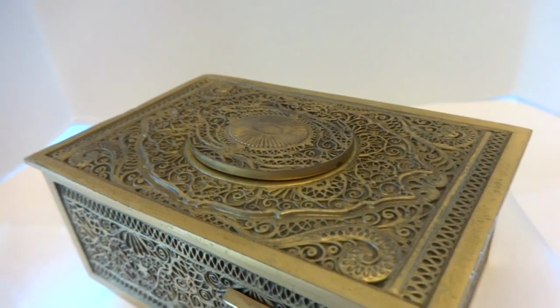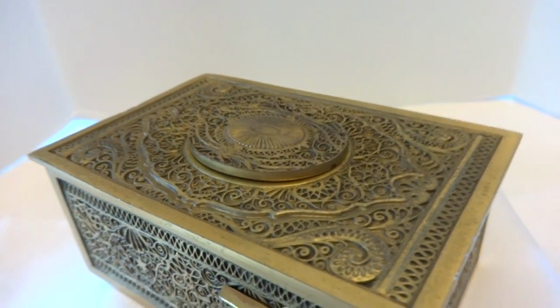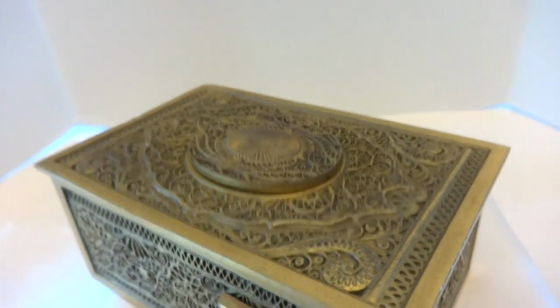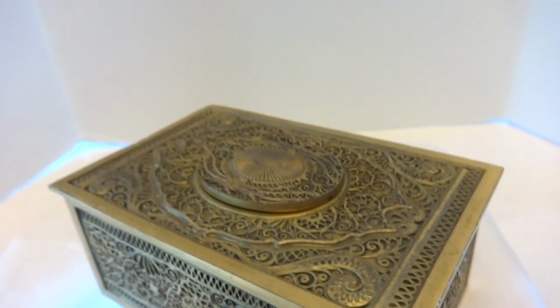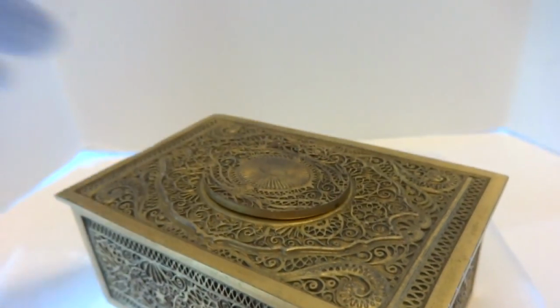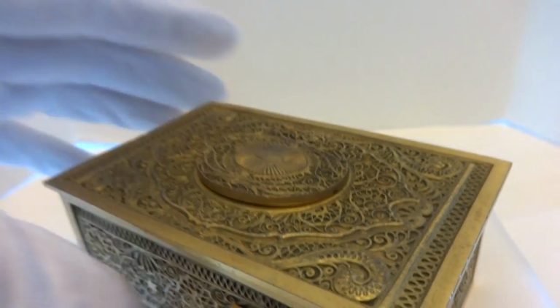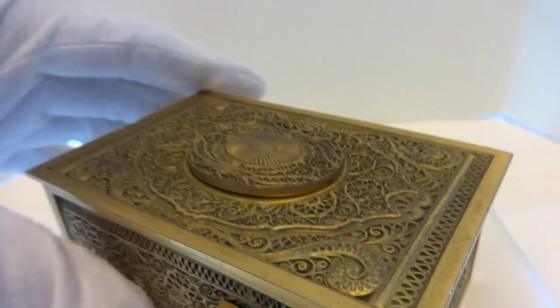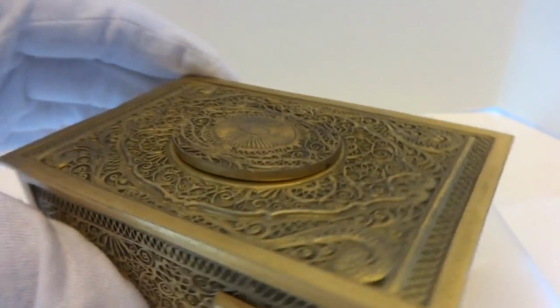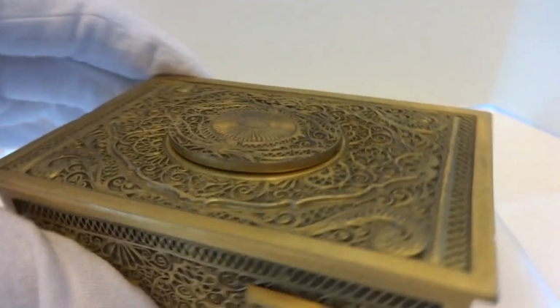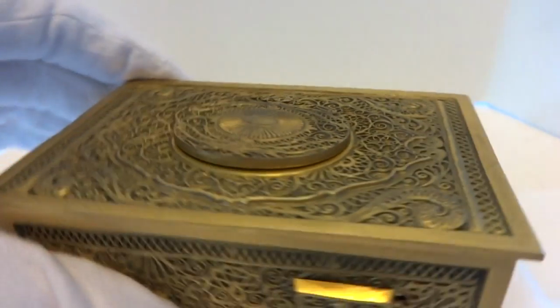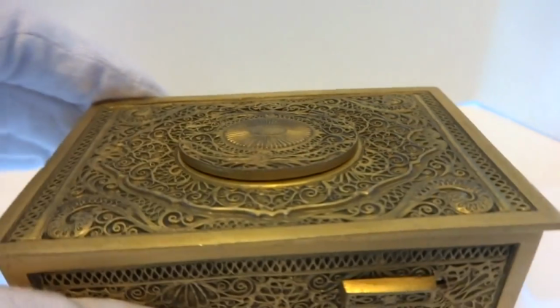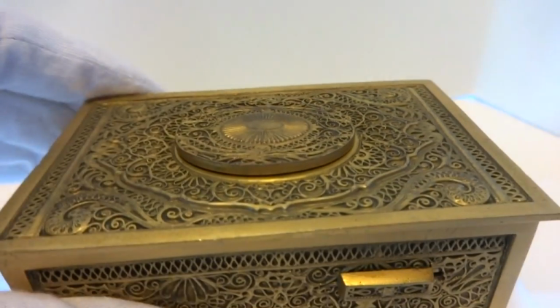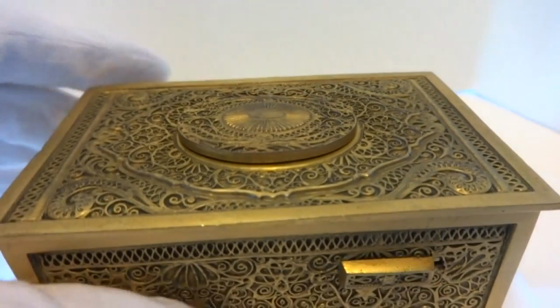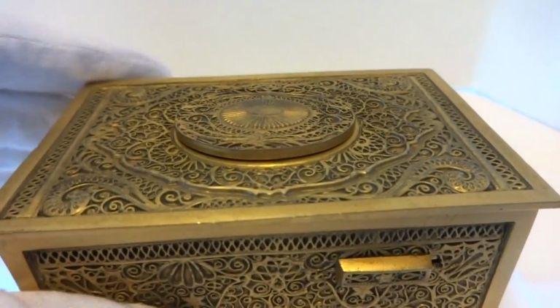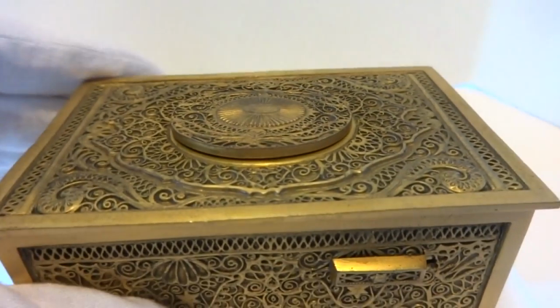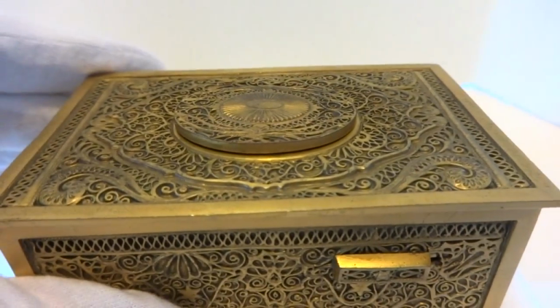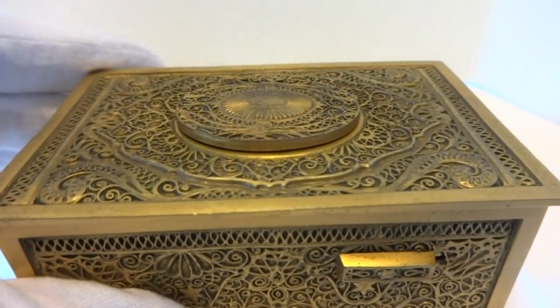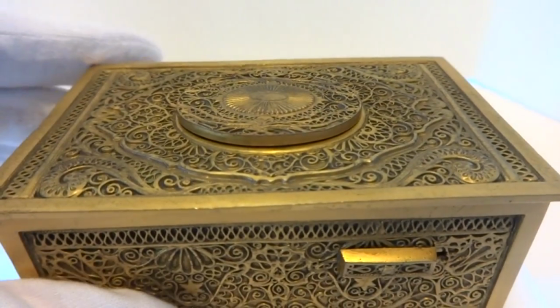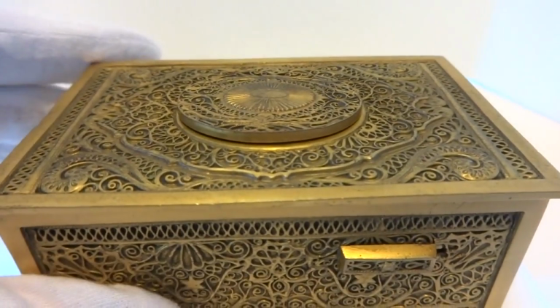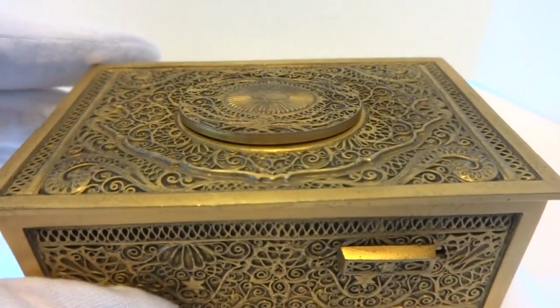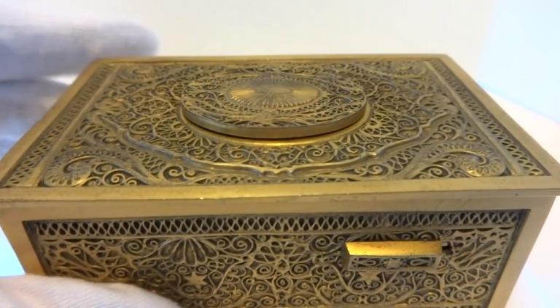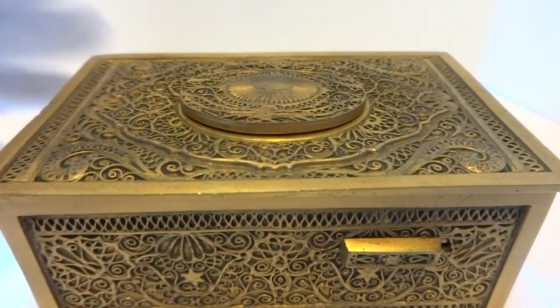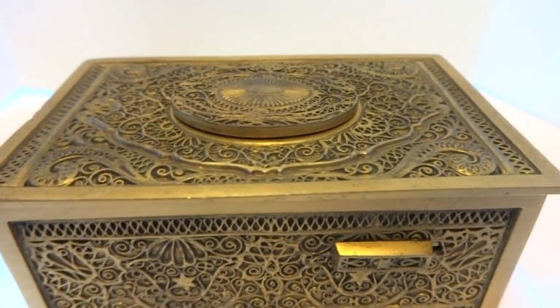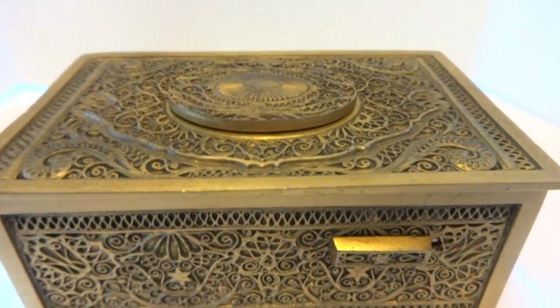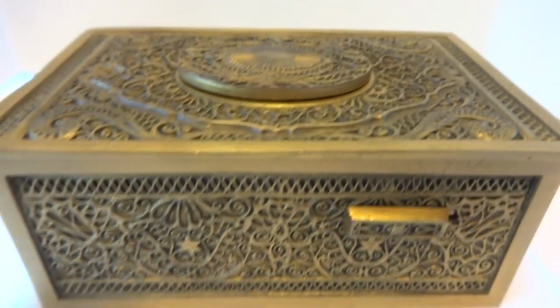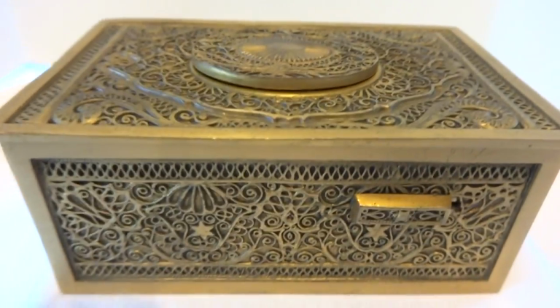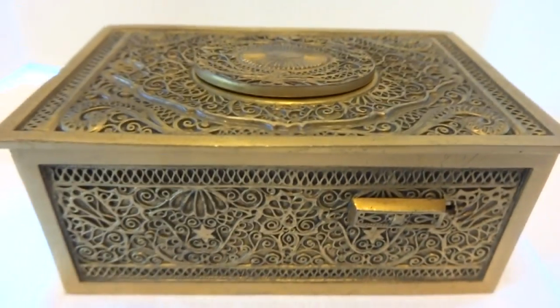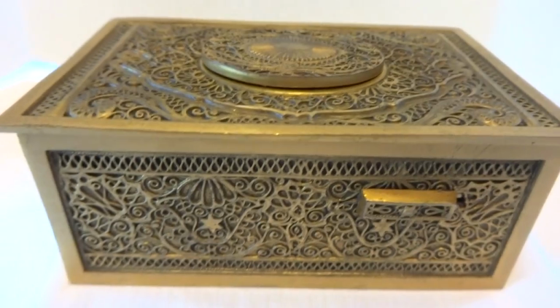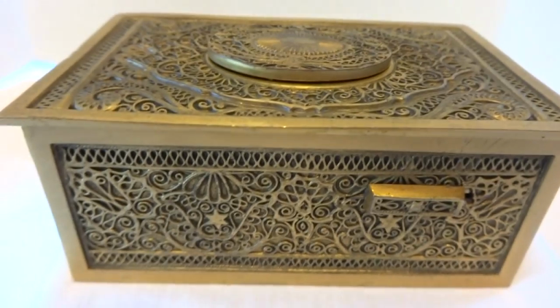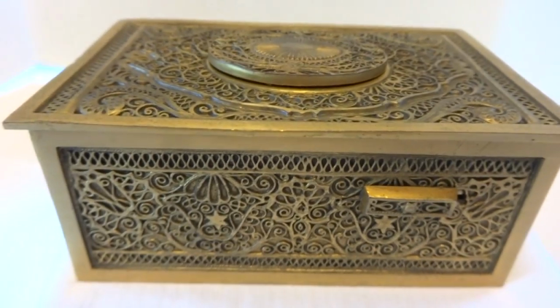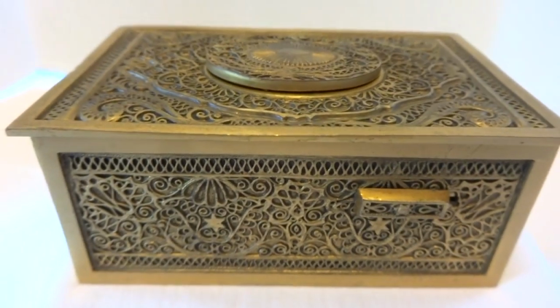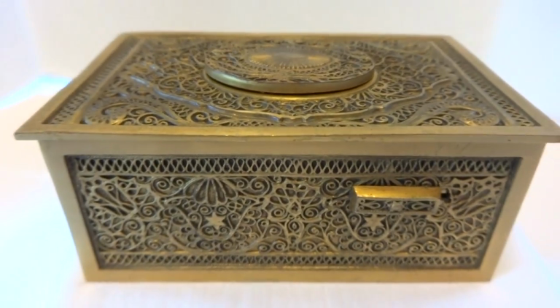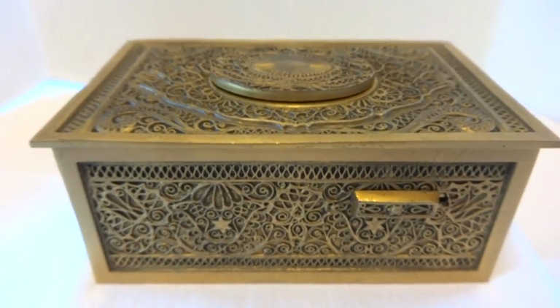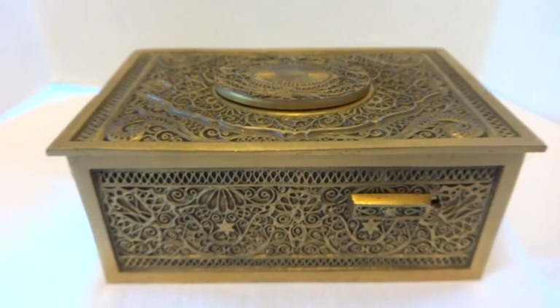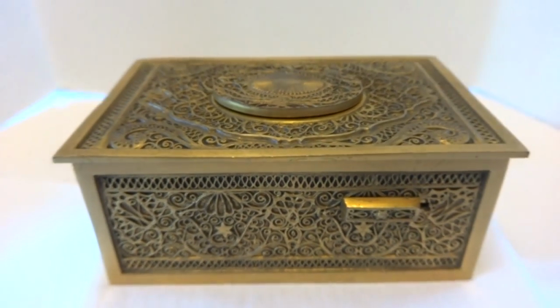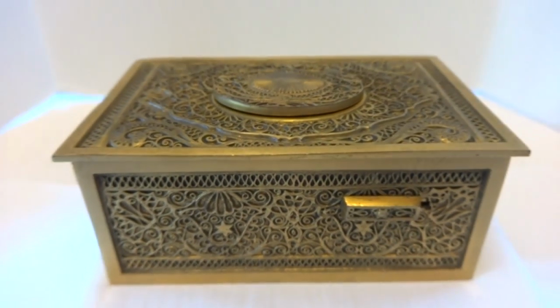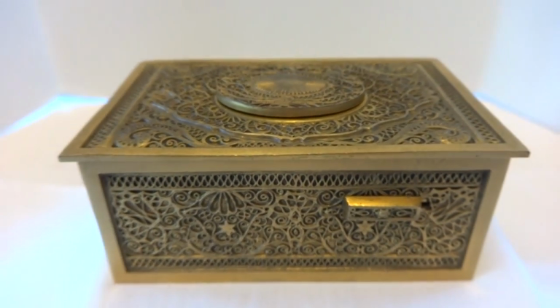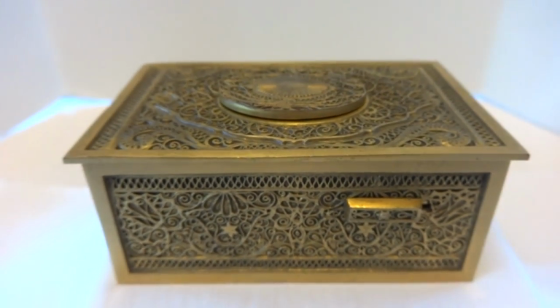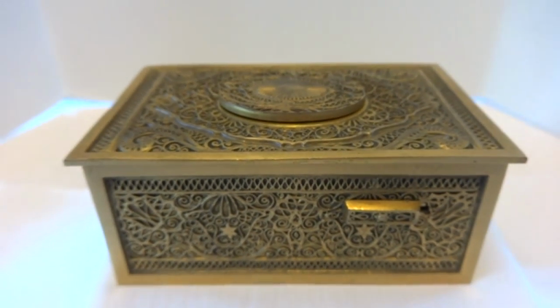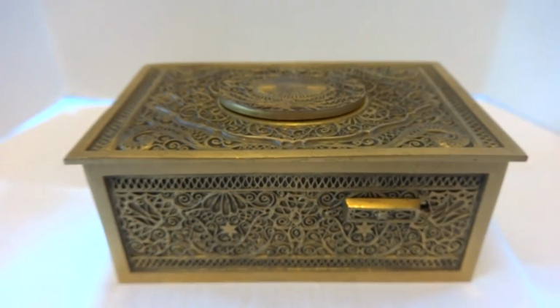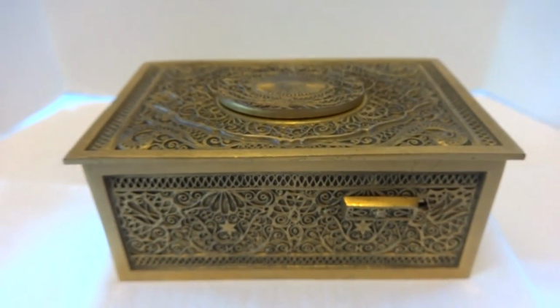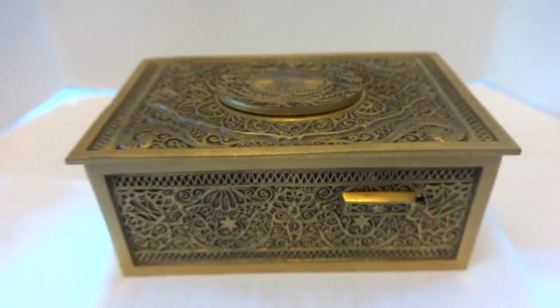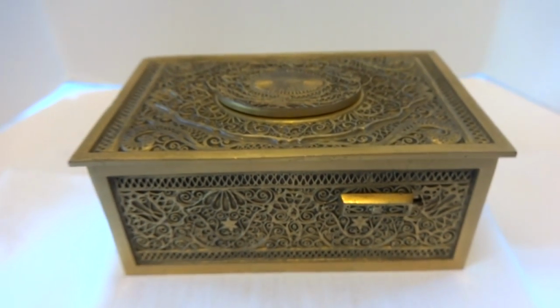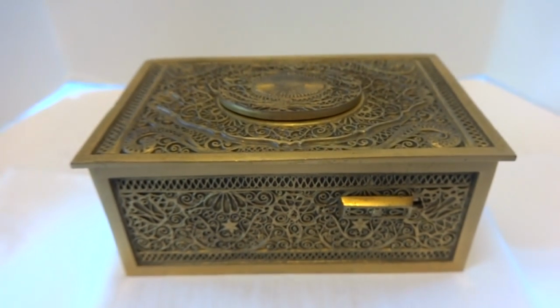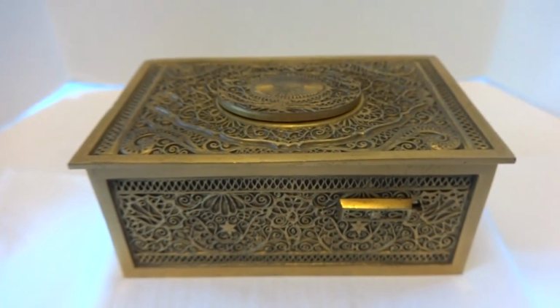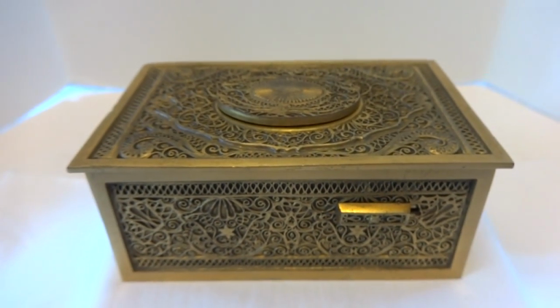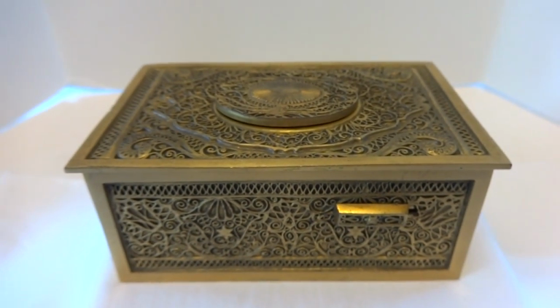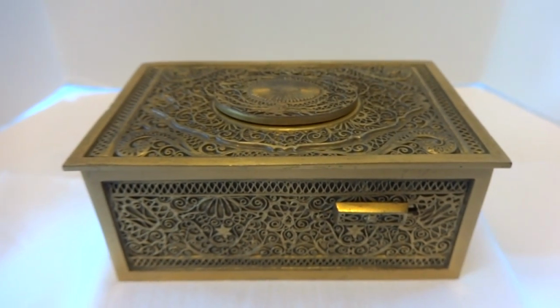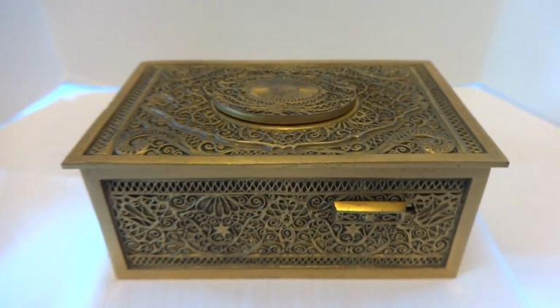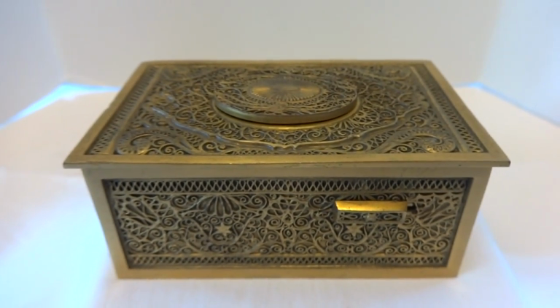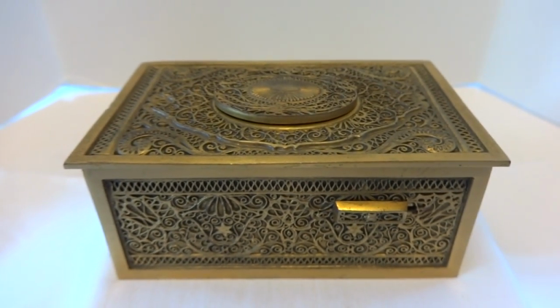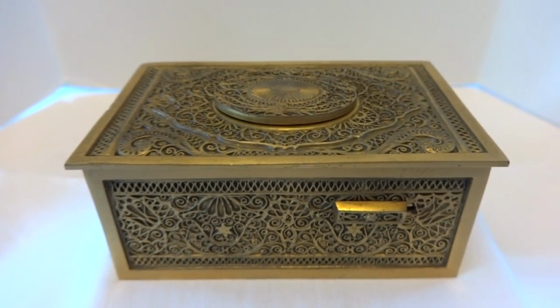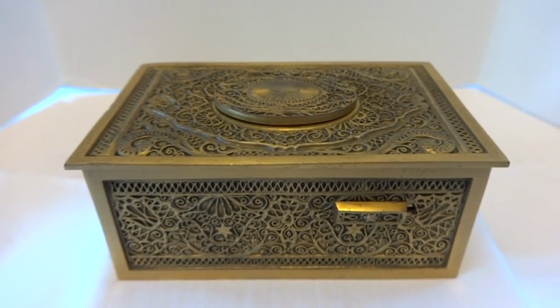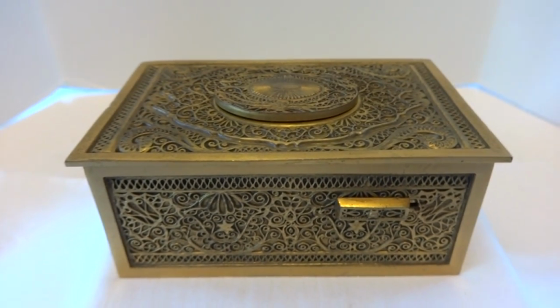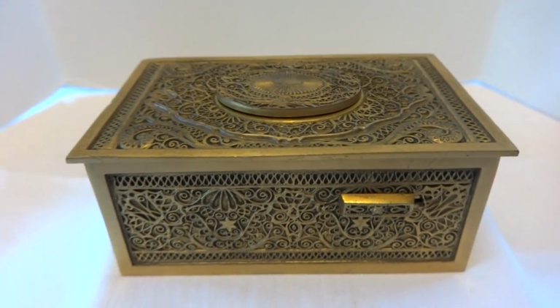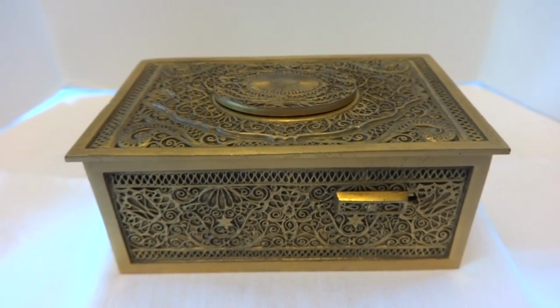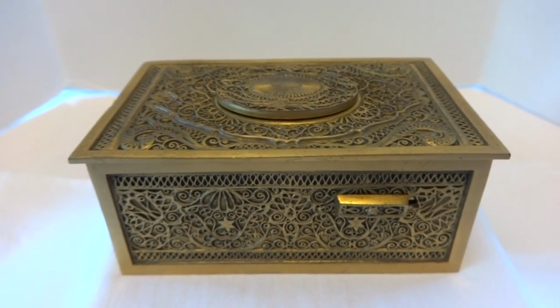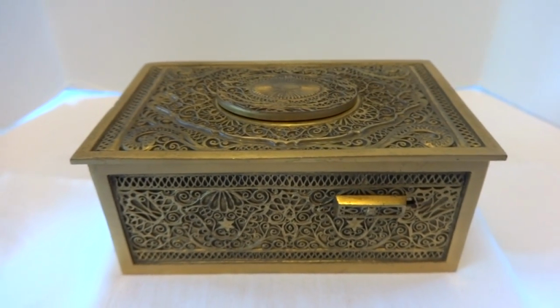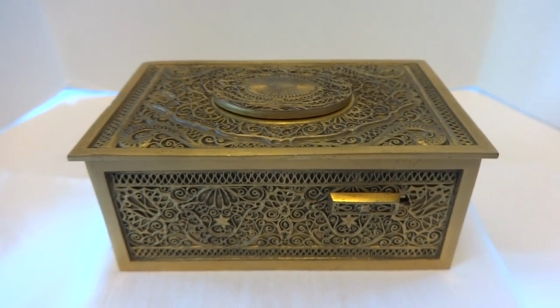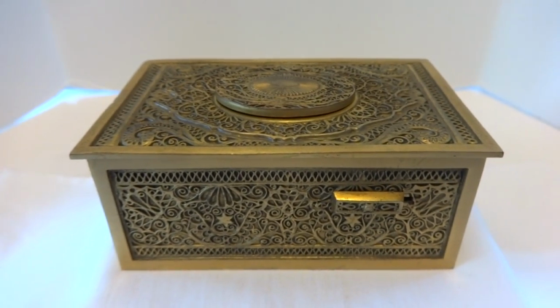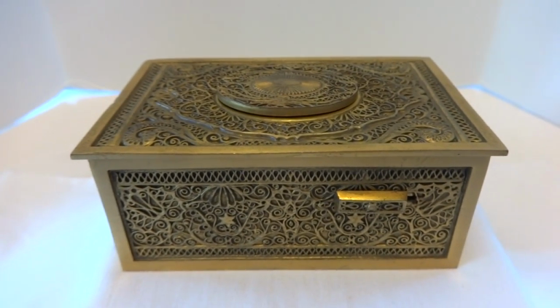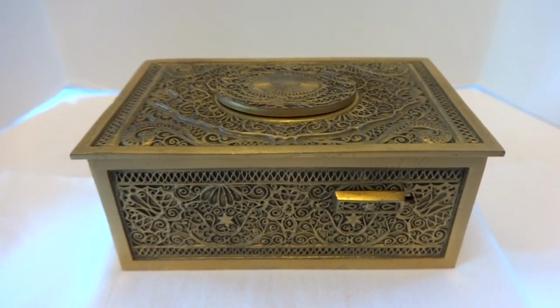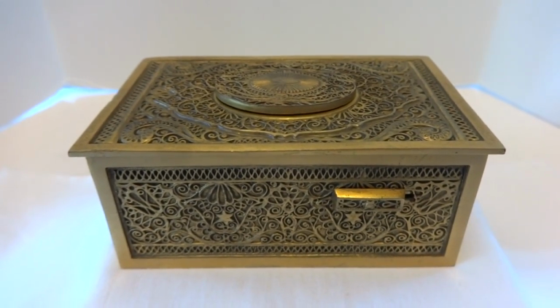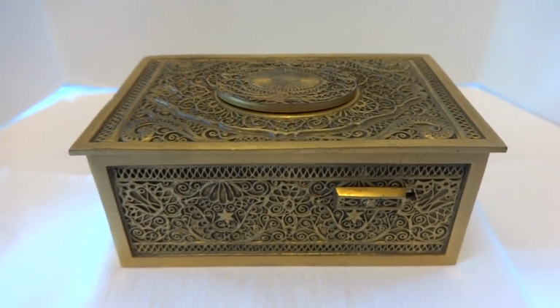In summary, a vintage Carl Greasebomb singing bird box that's been fully serviced and works perfectly. Take care.